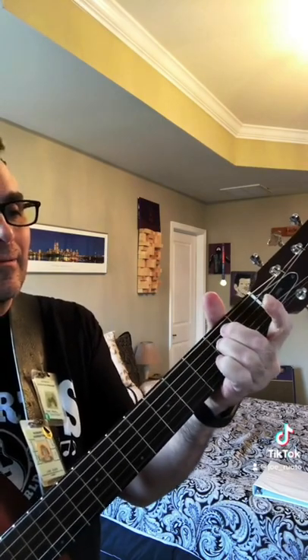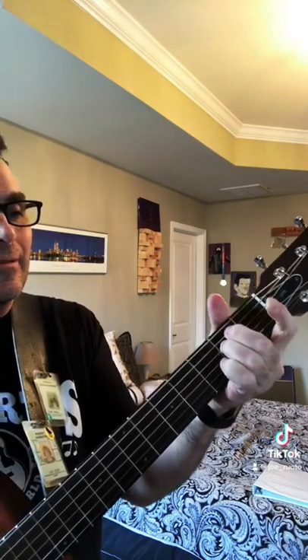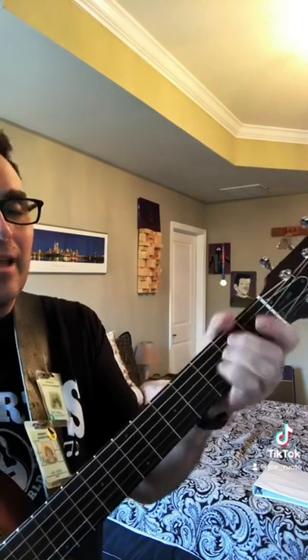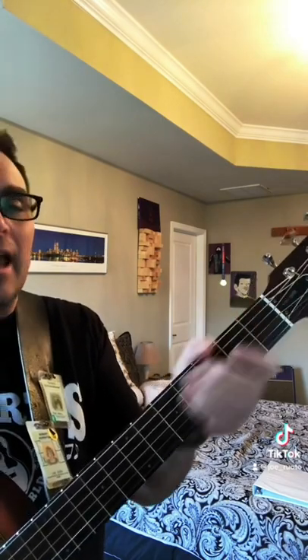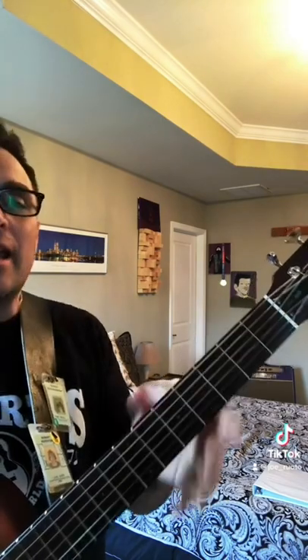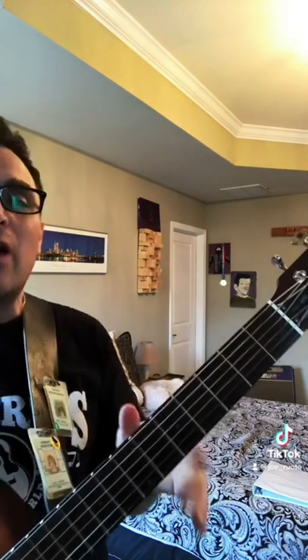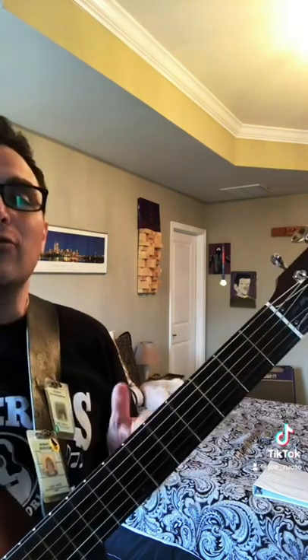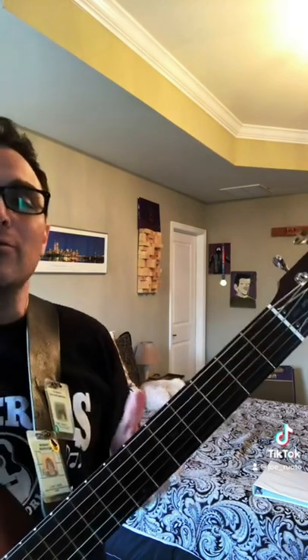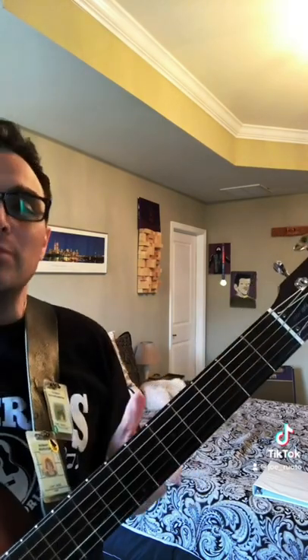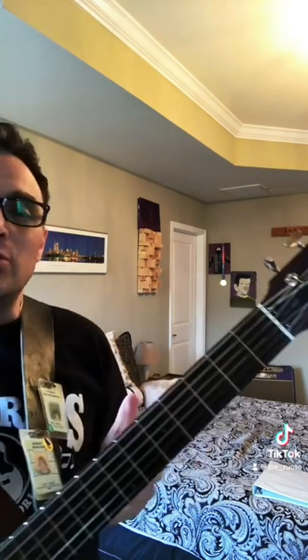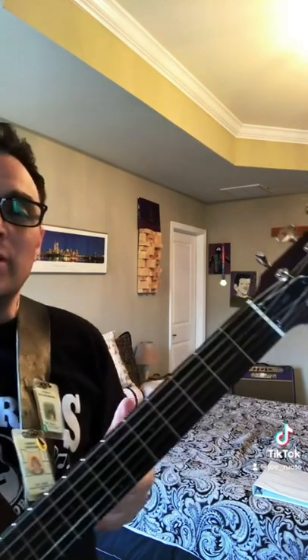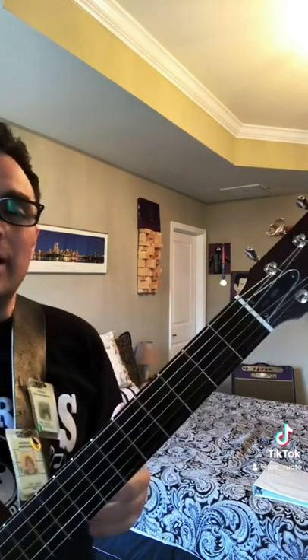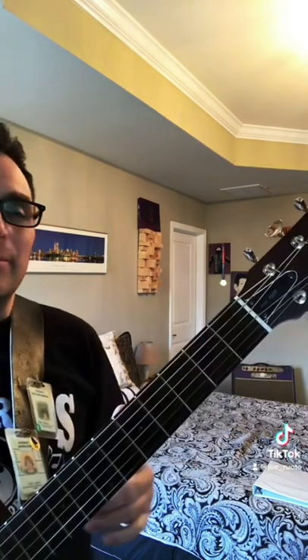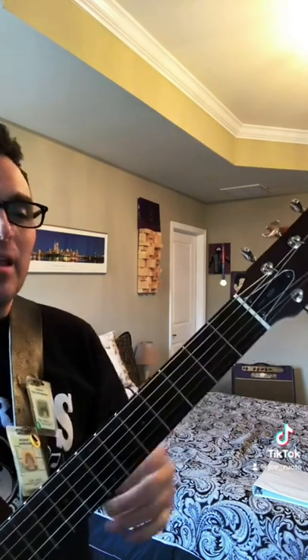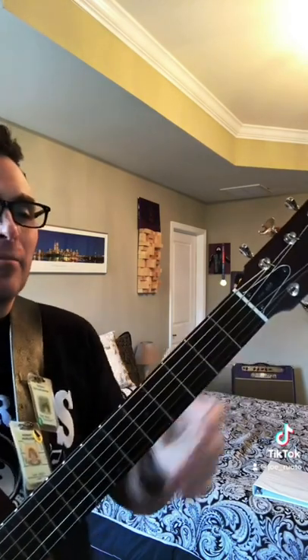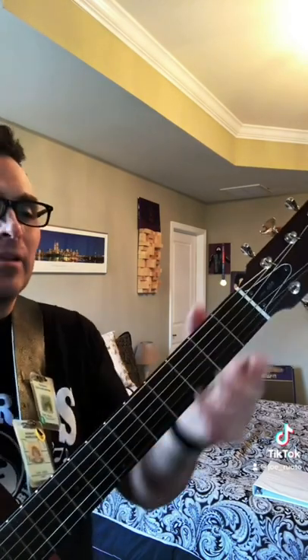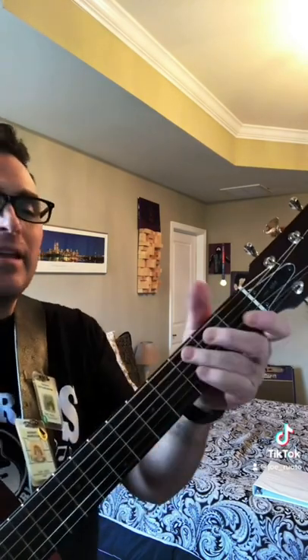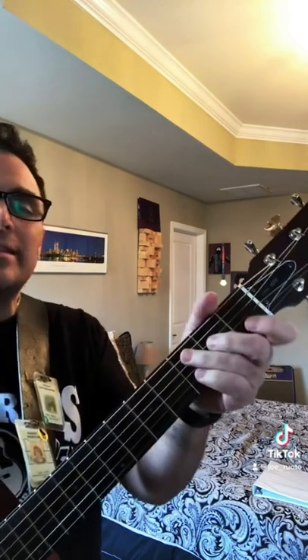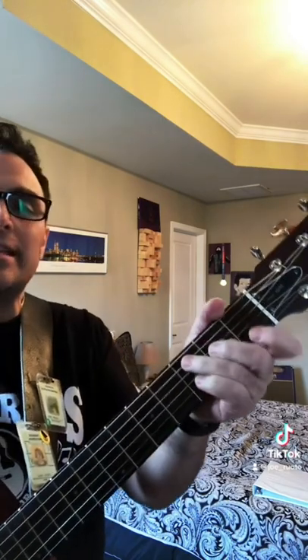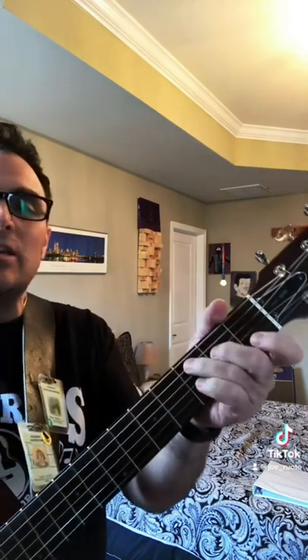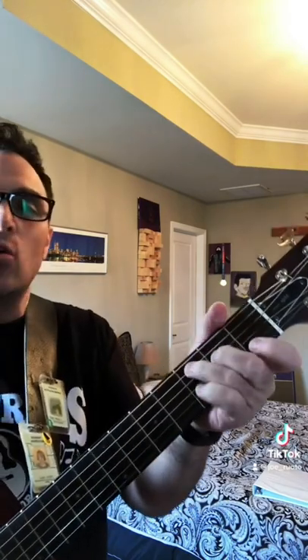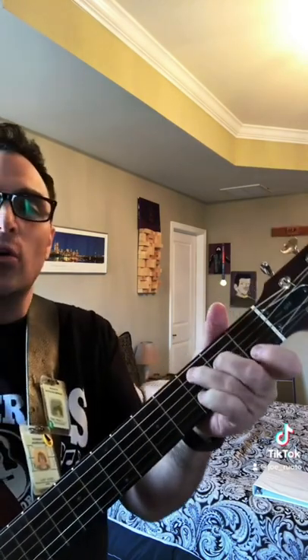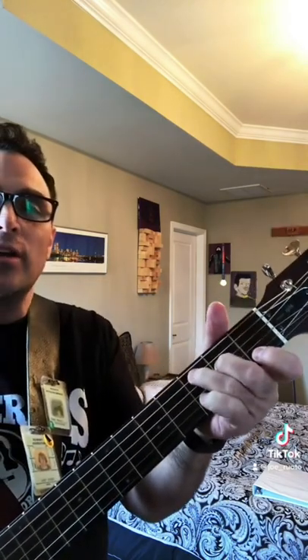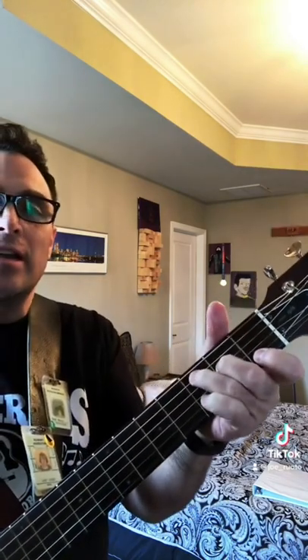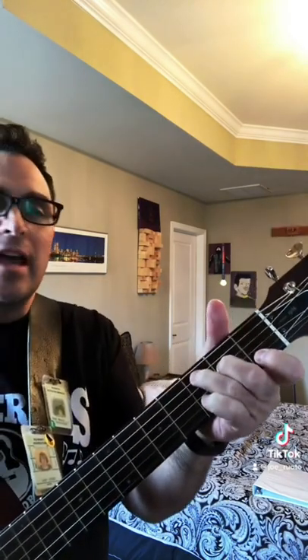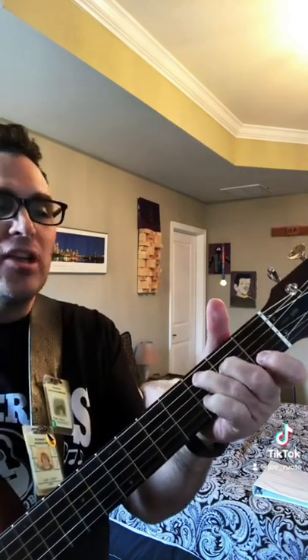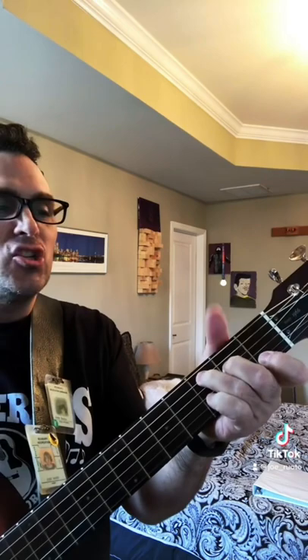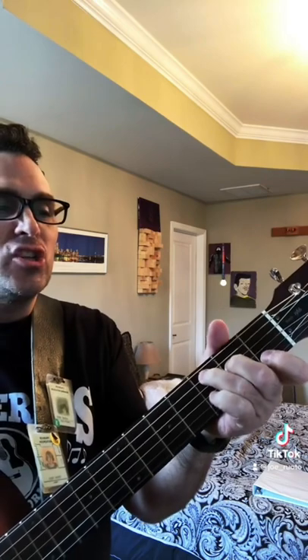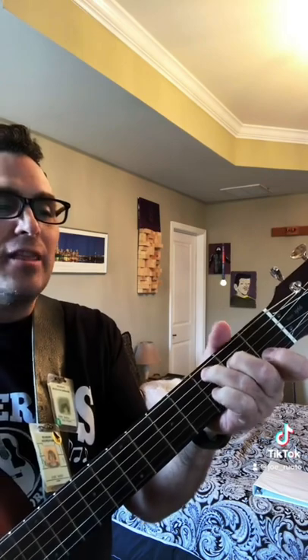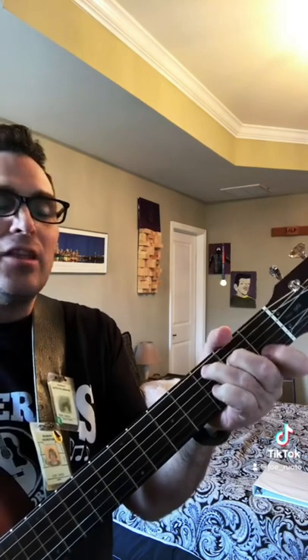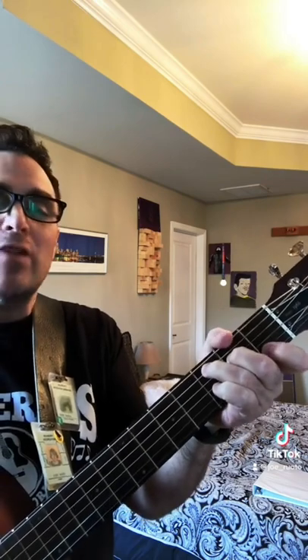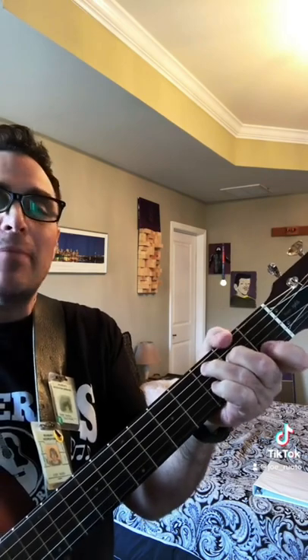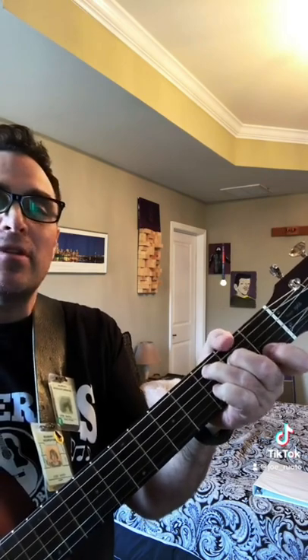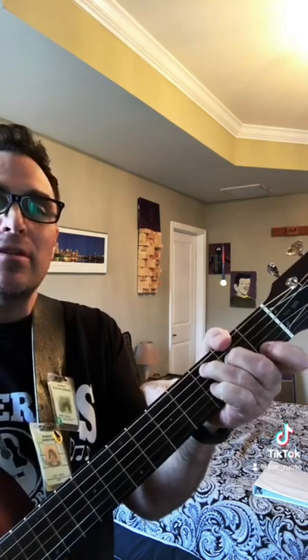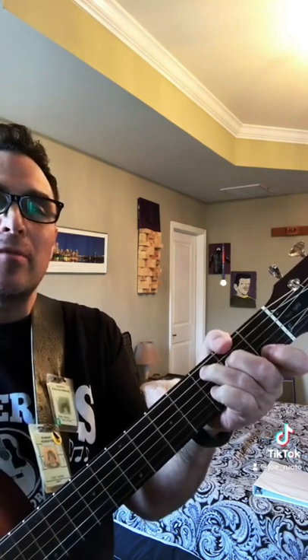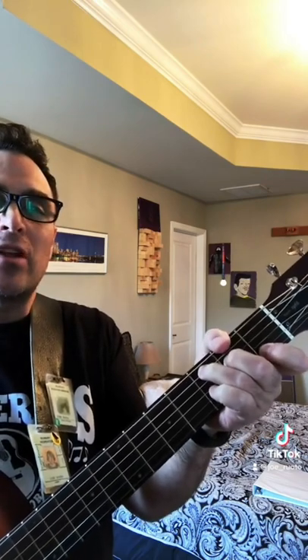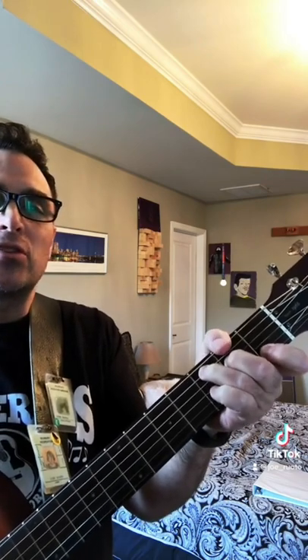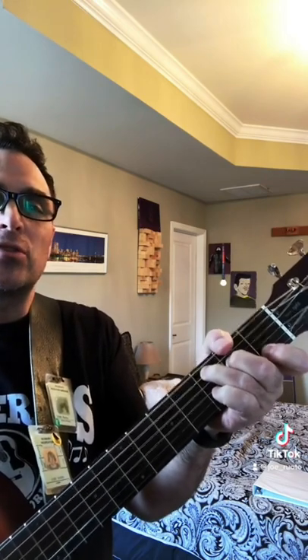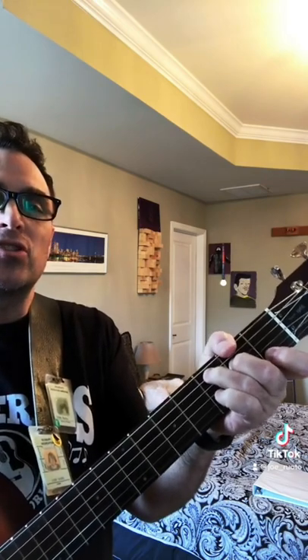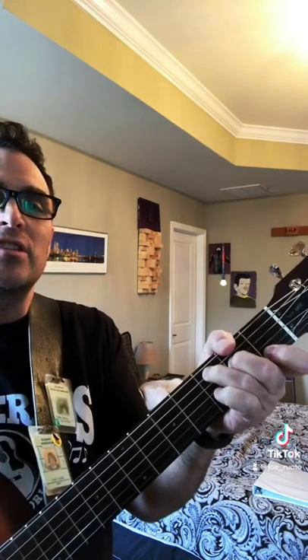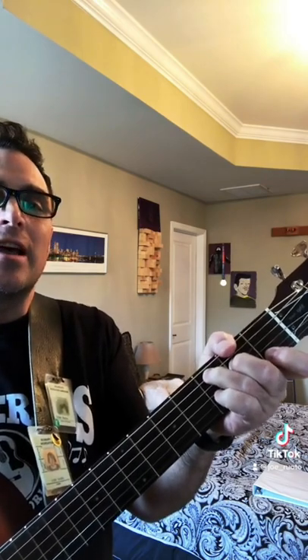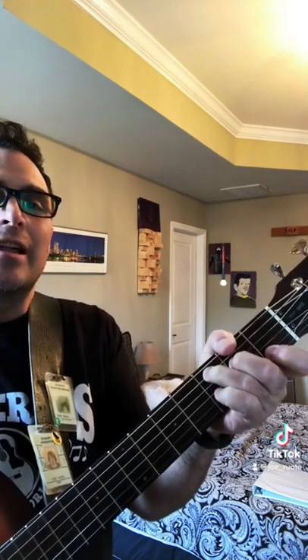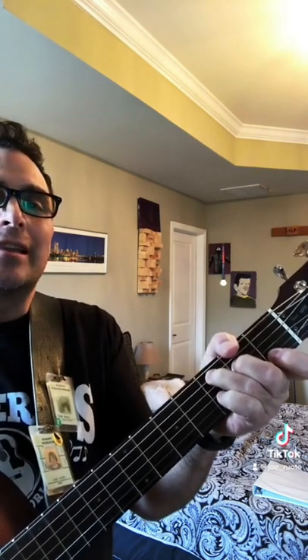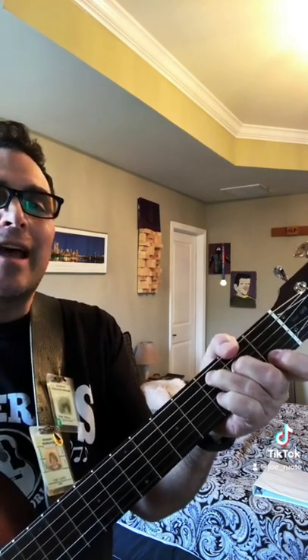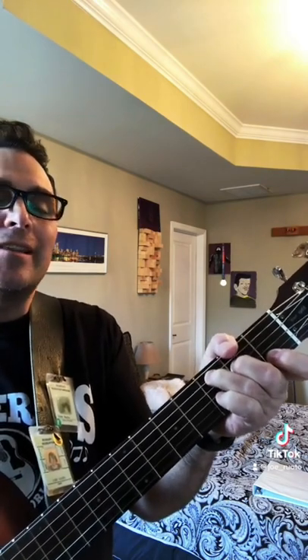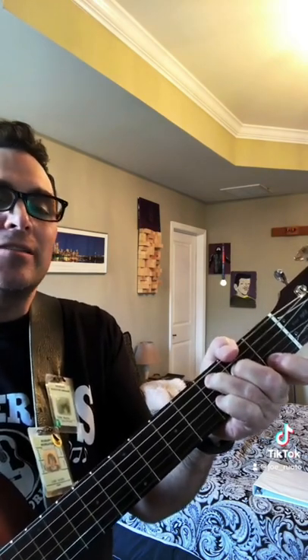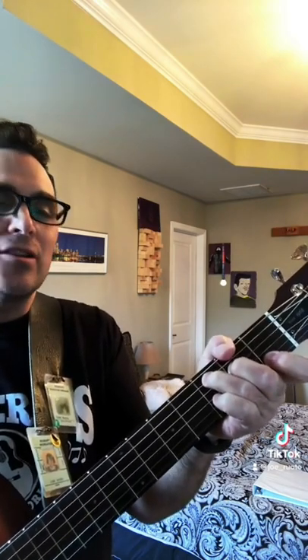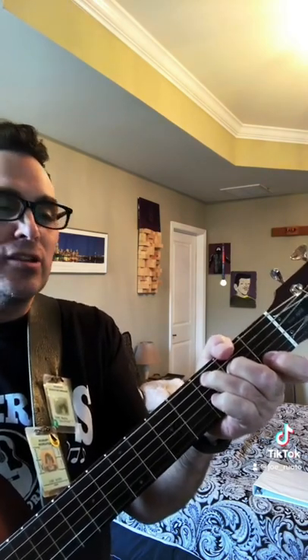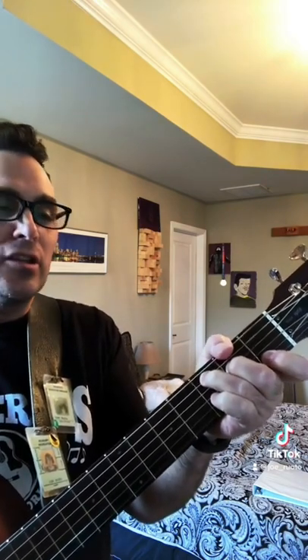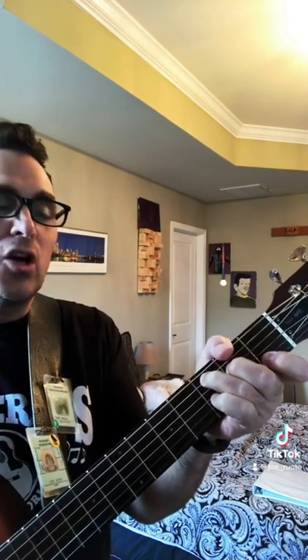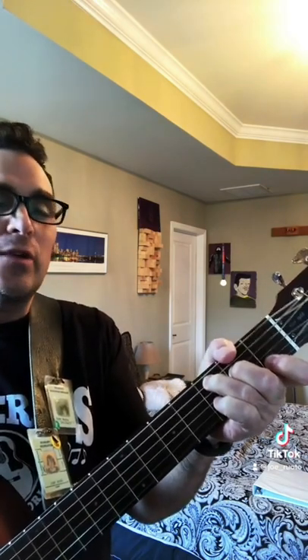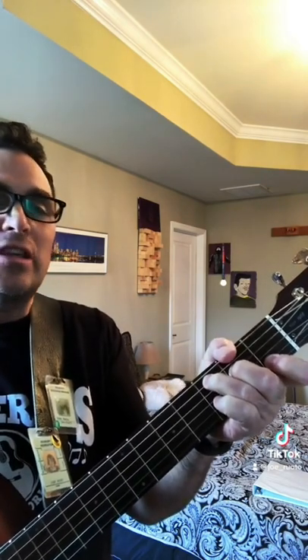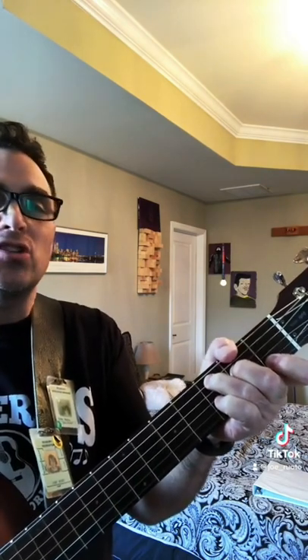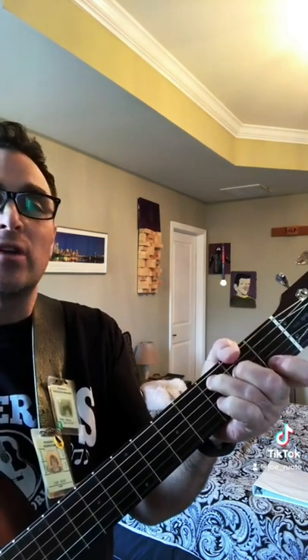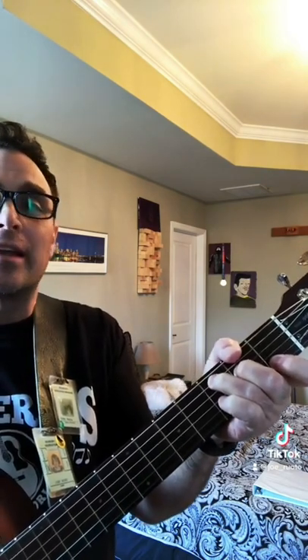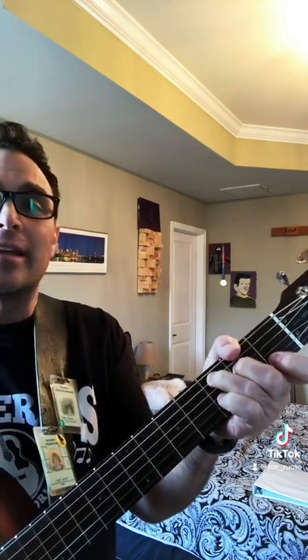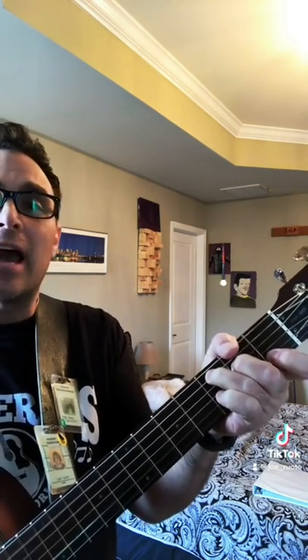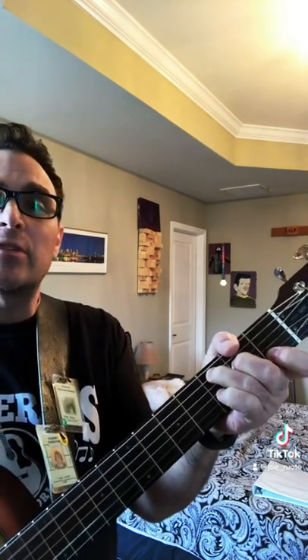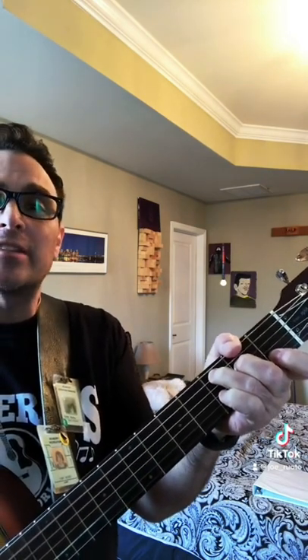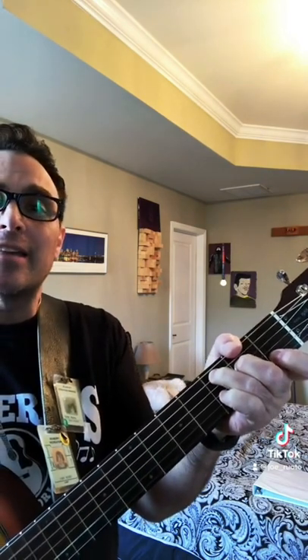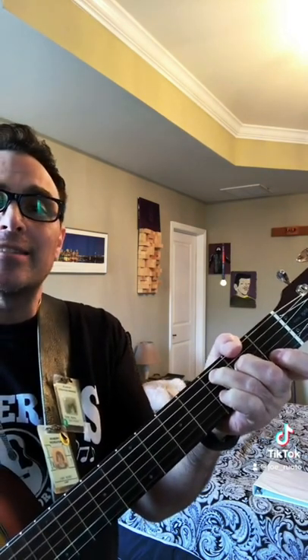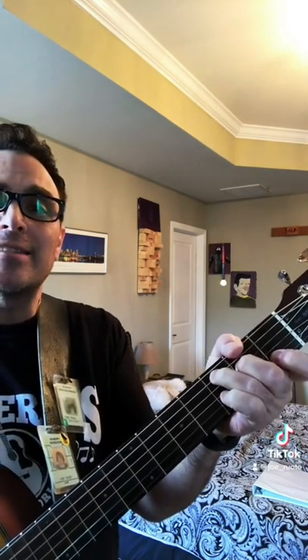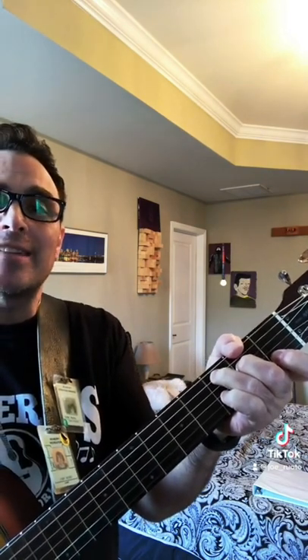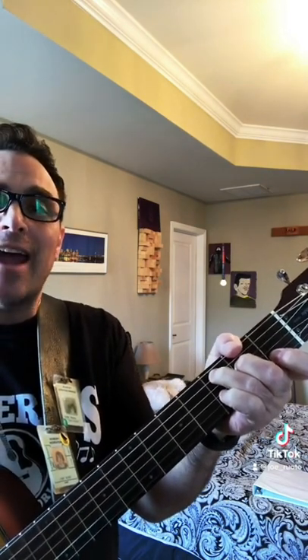And now for muting: play a C chord and gently wrap your thumb around so it's just lightly touching the low E string — and now it's nice and silent.